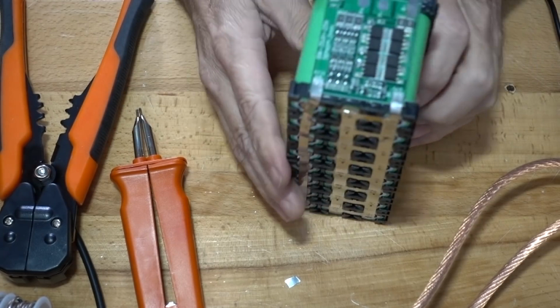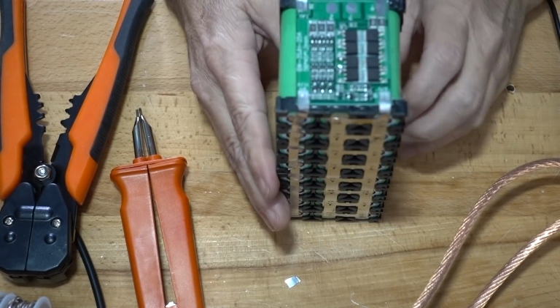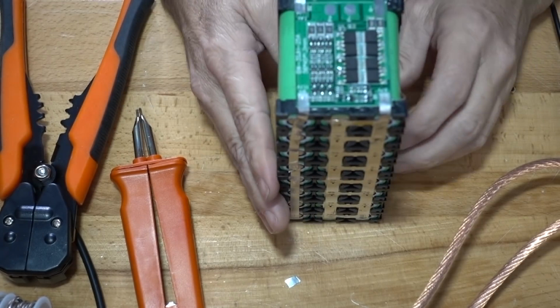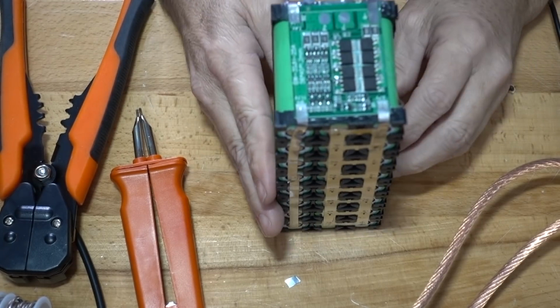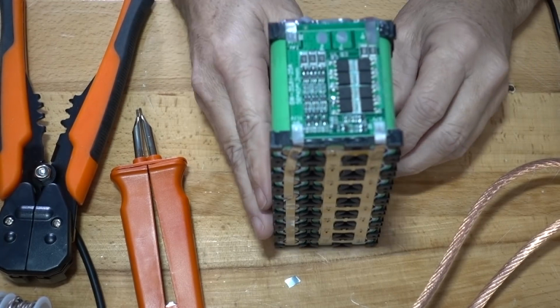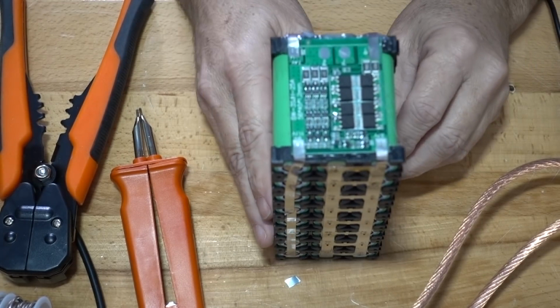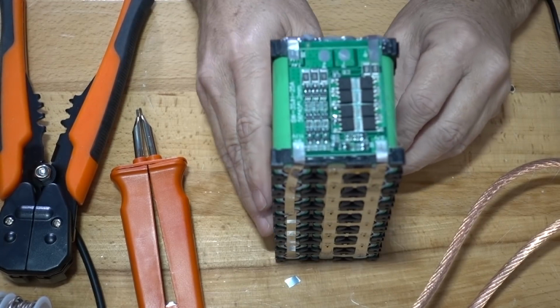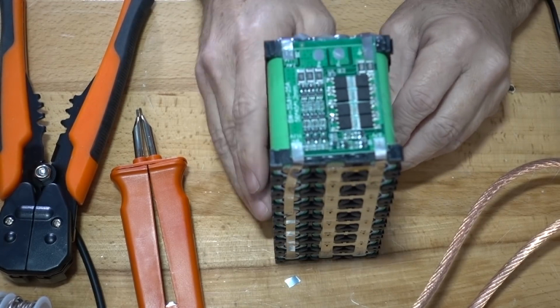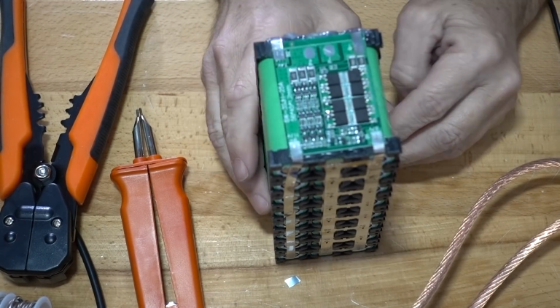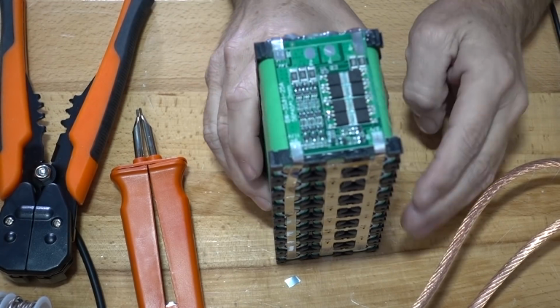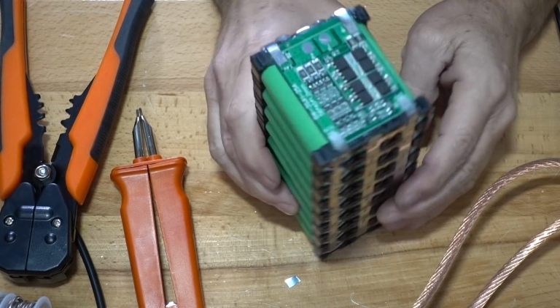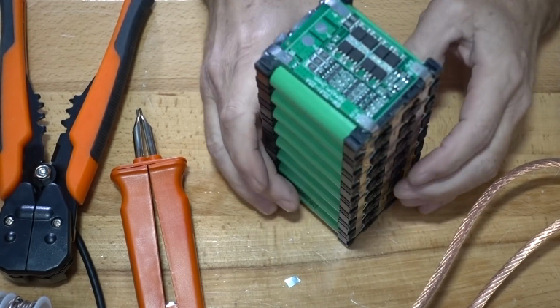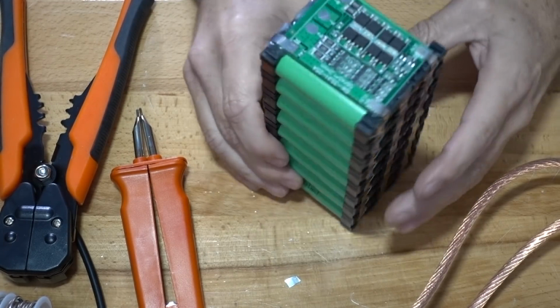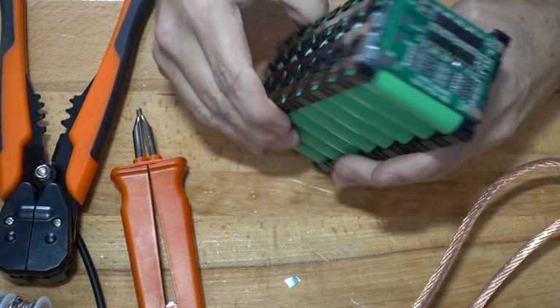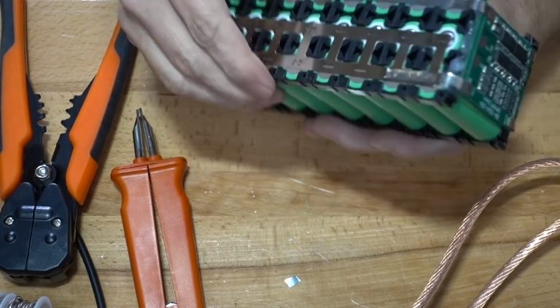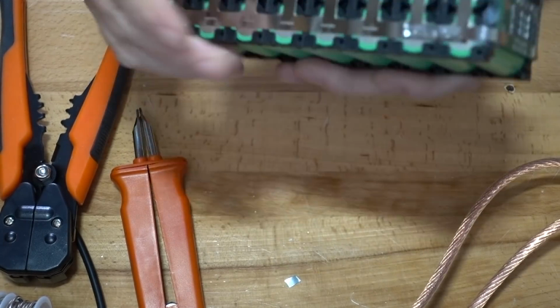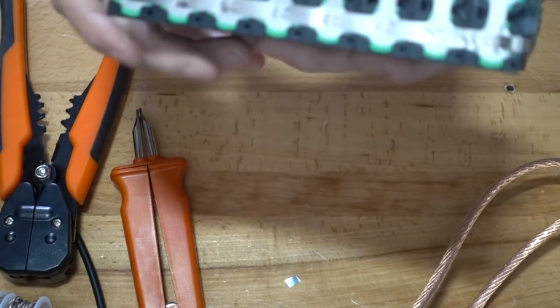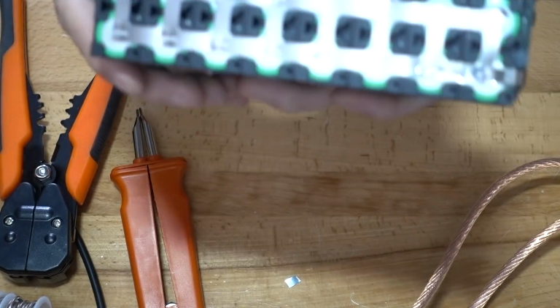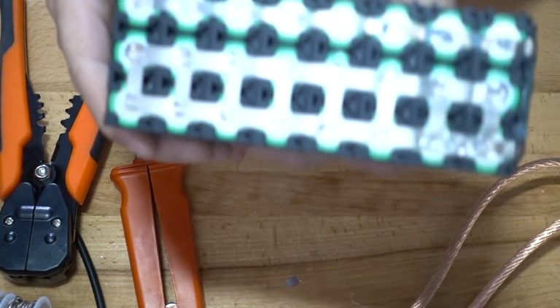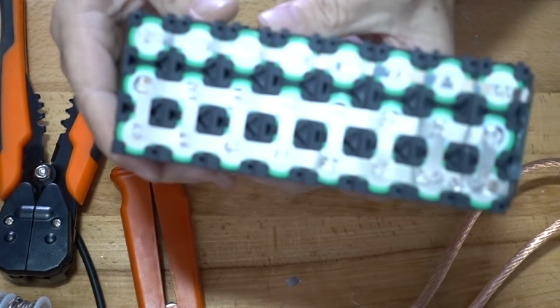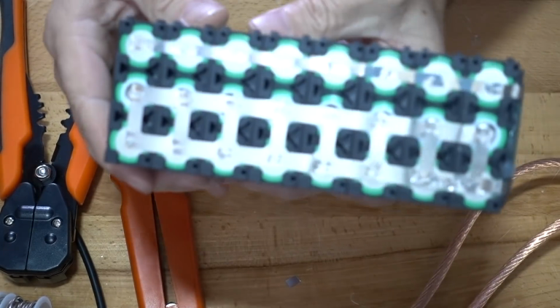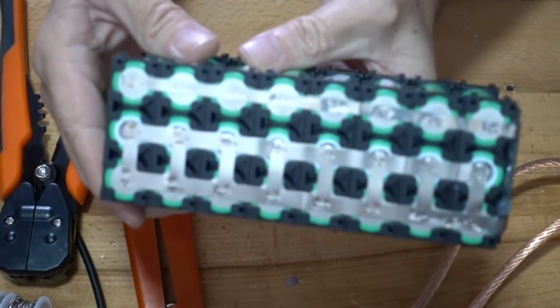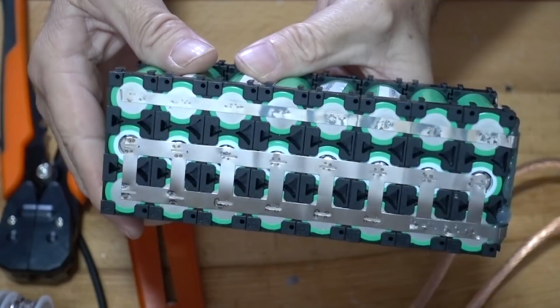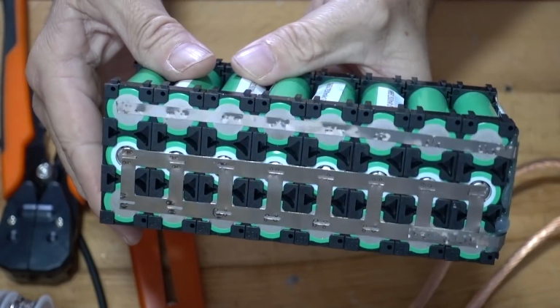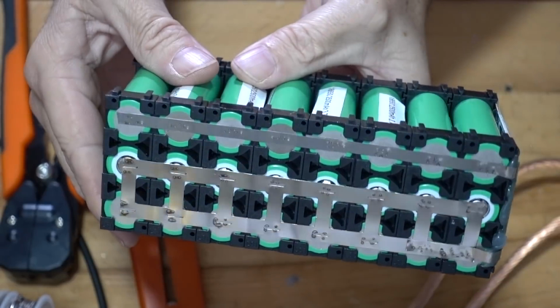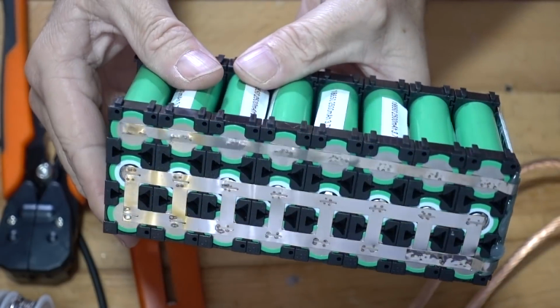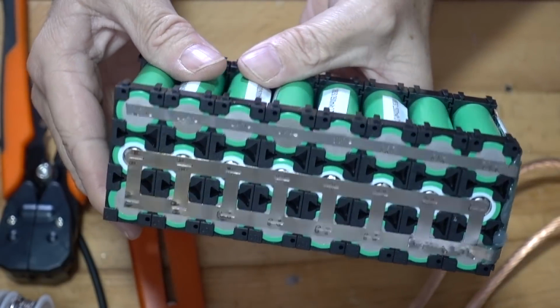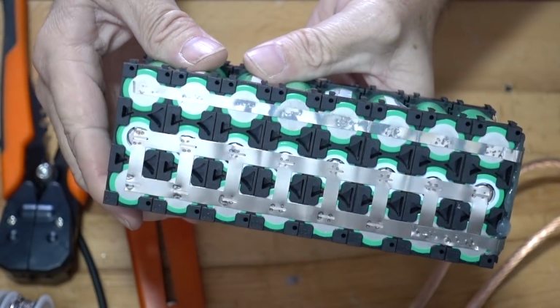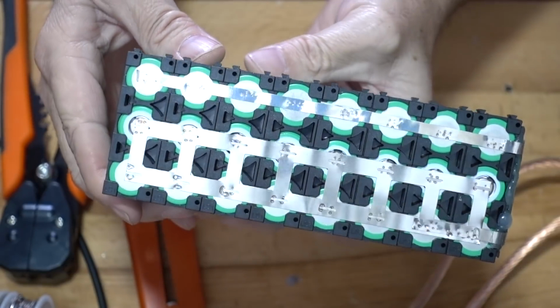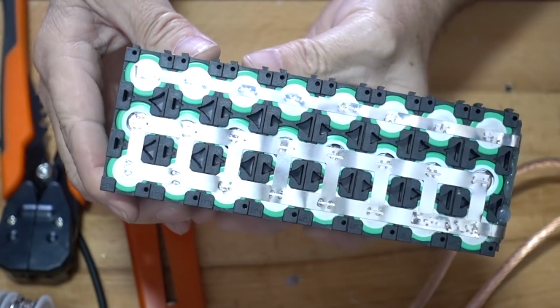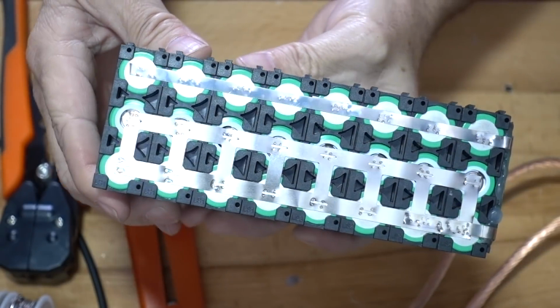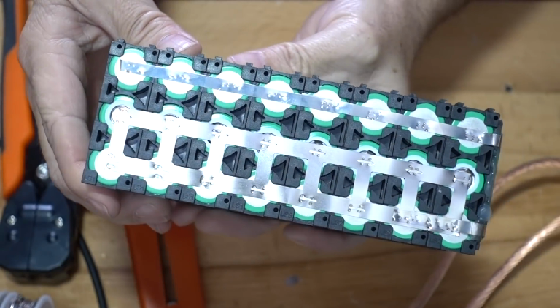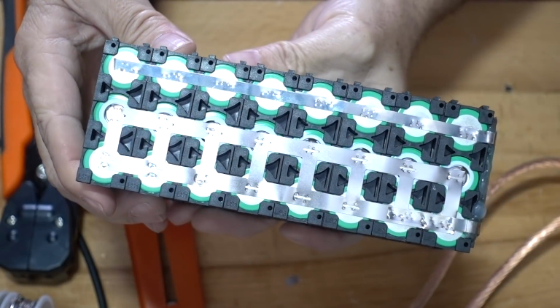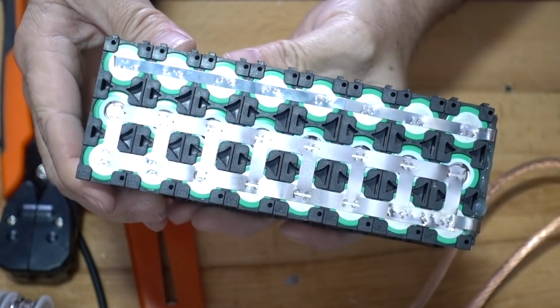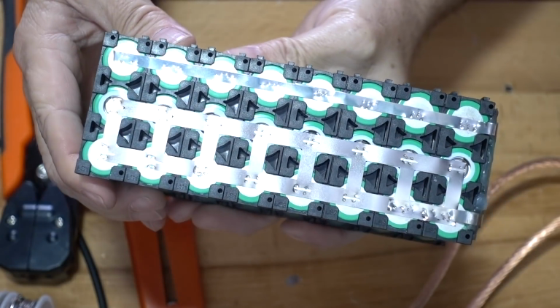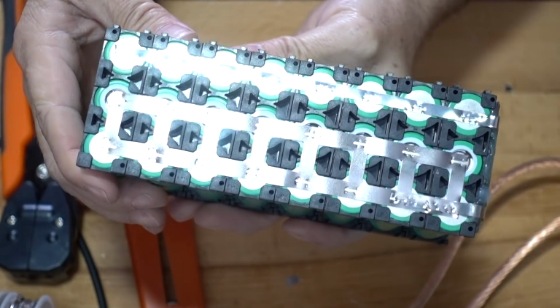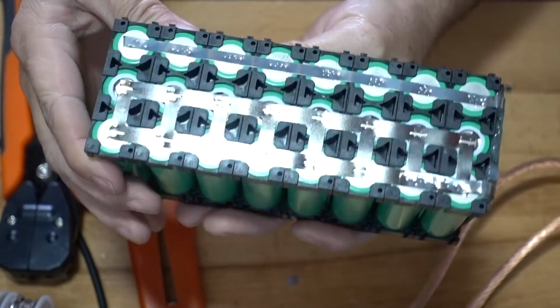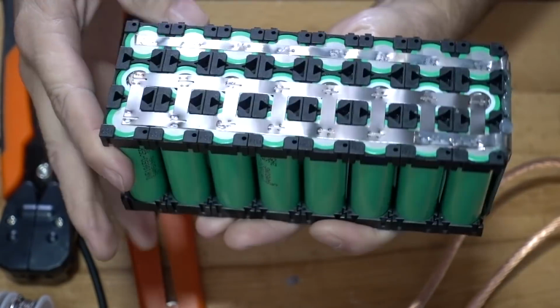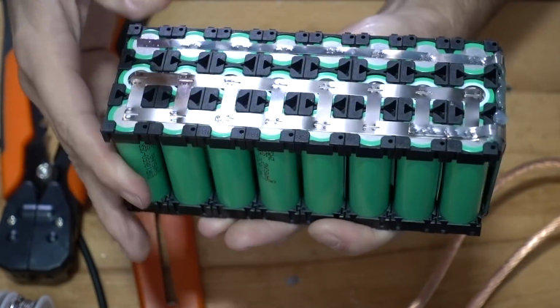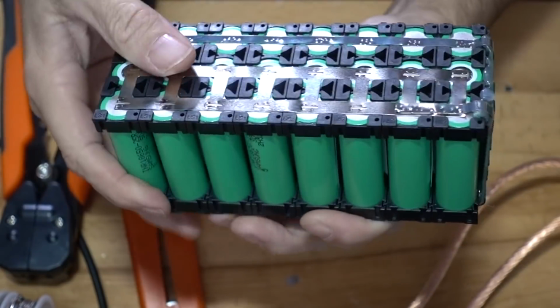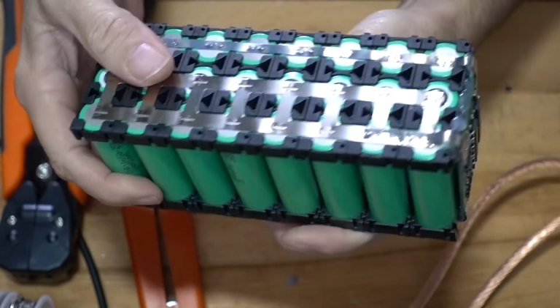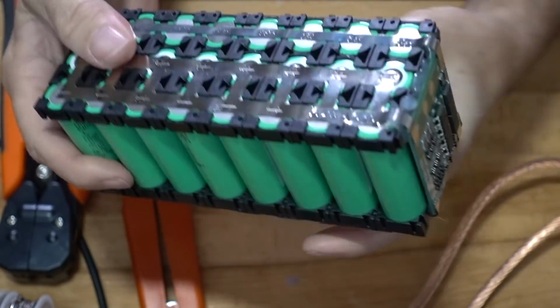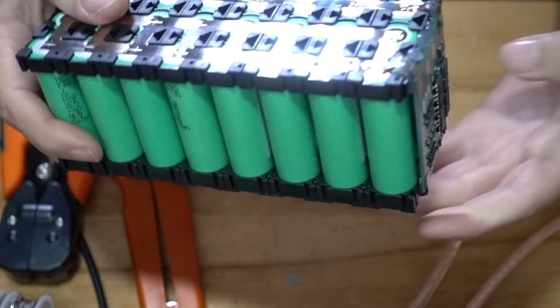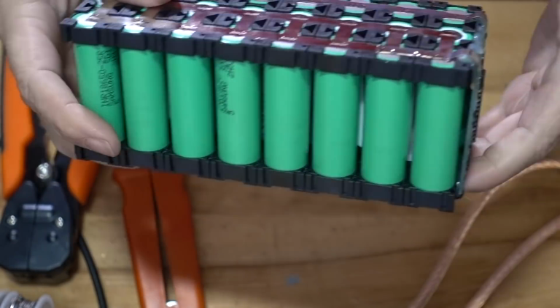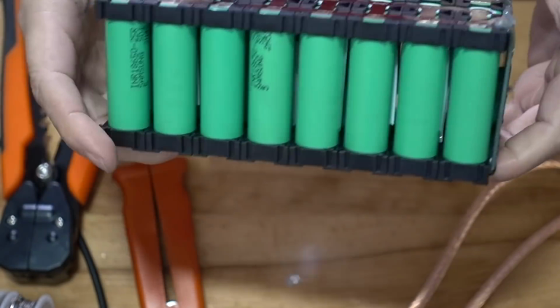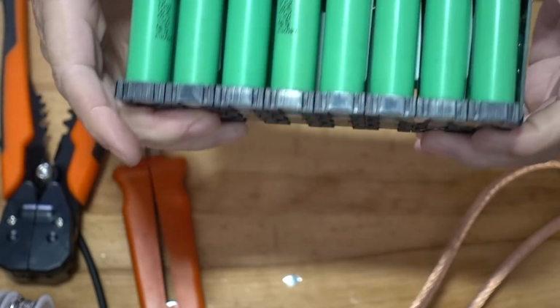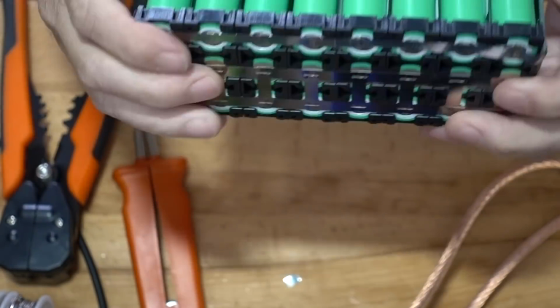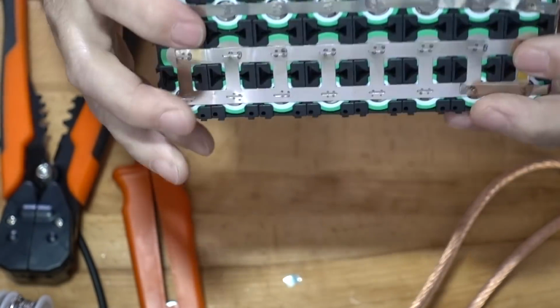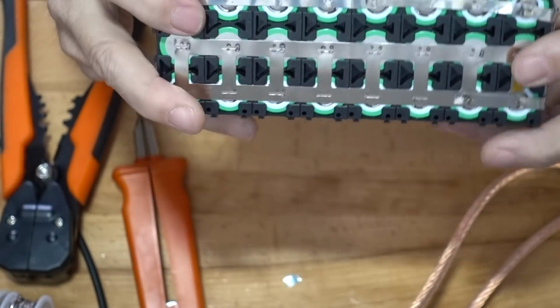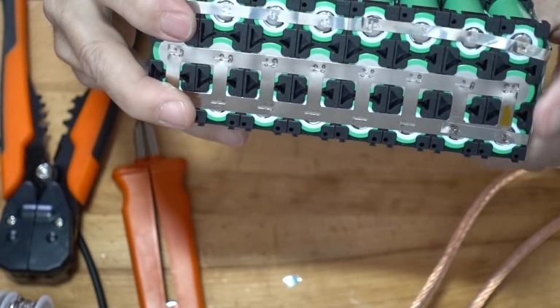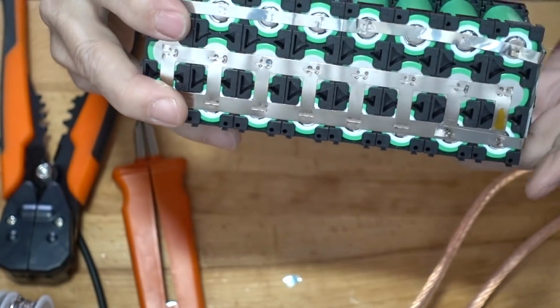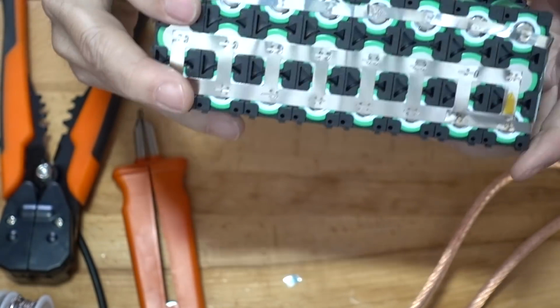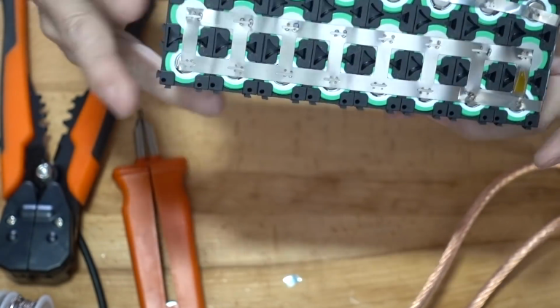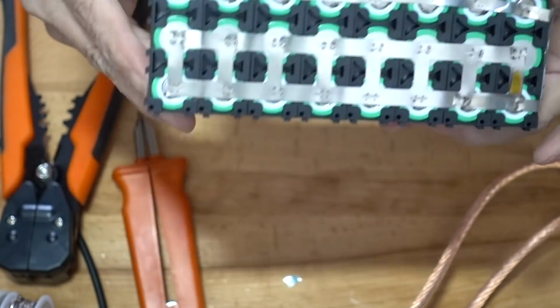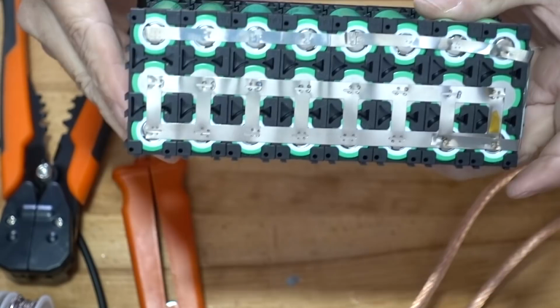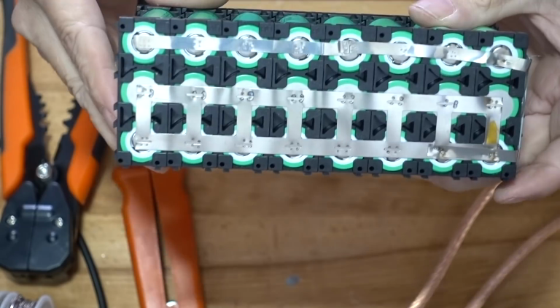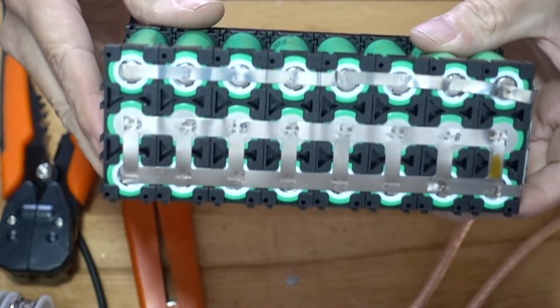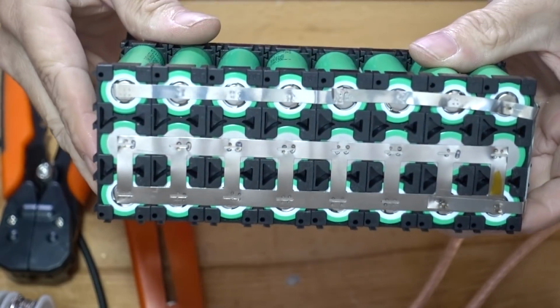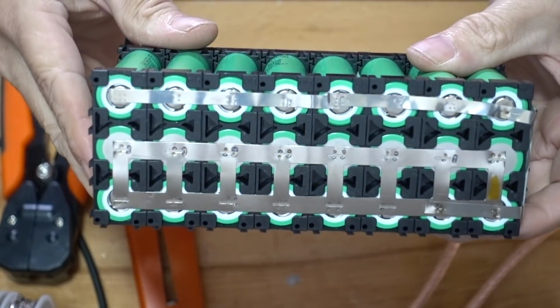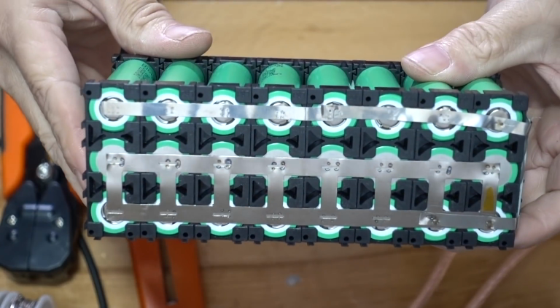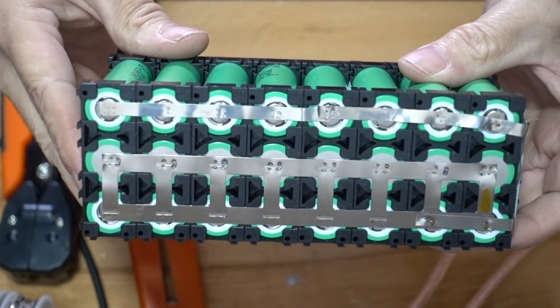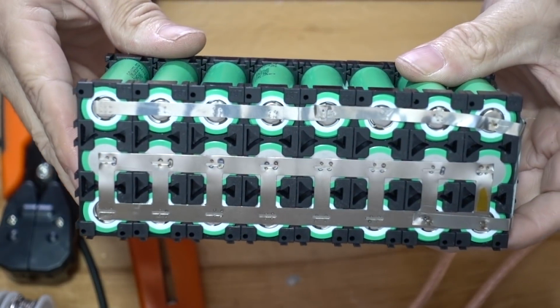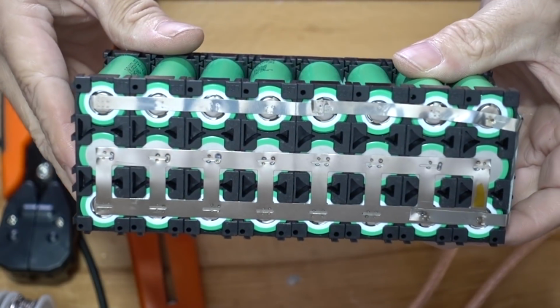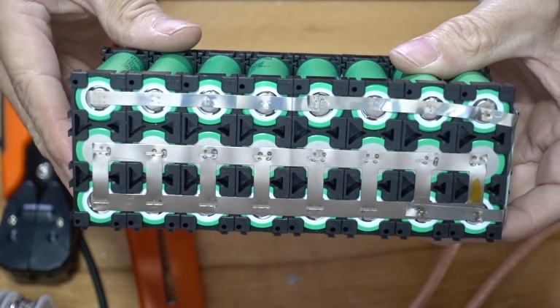So there's our battery now, completely finished, except we've still got to do the leads for the BMS.